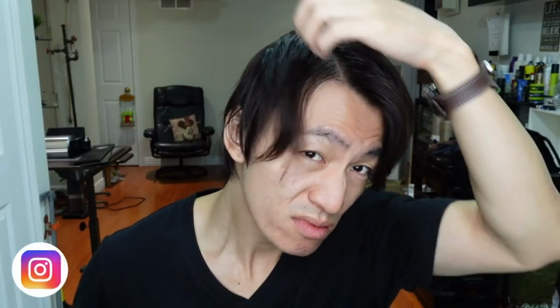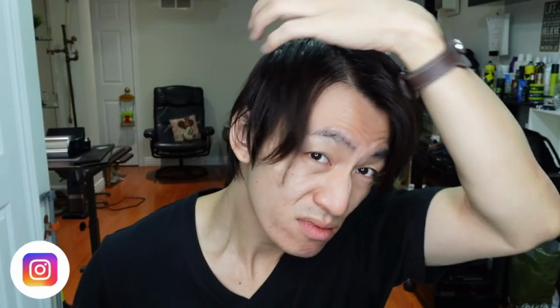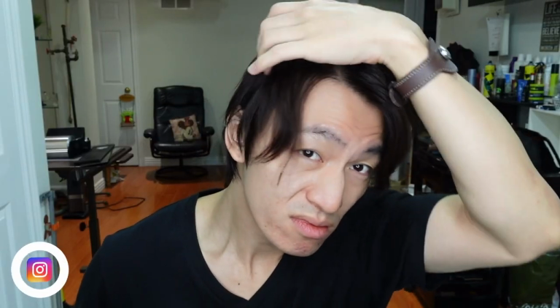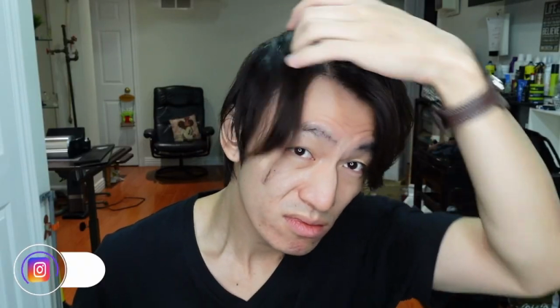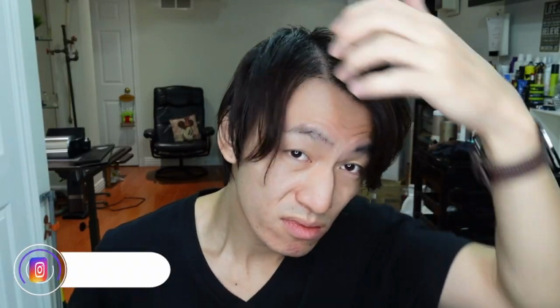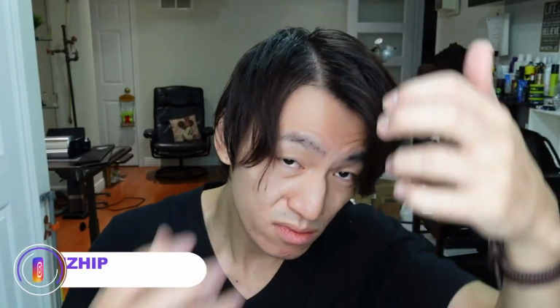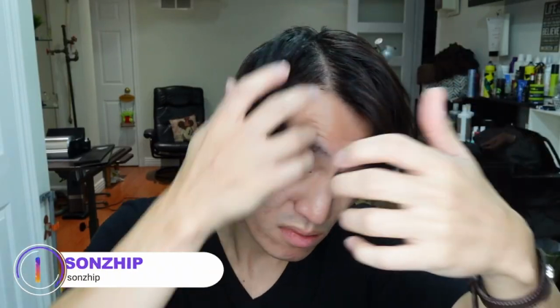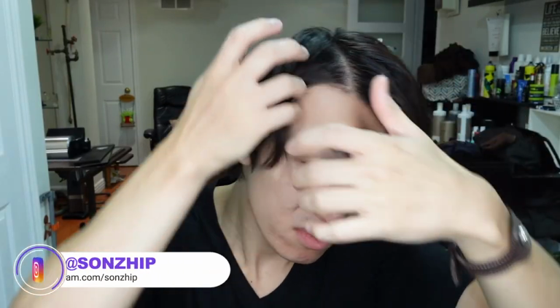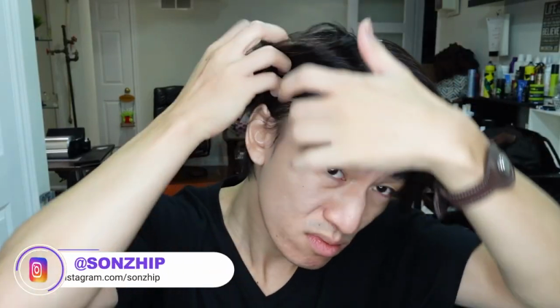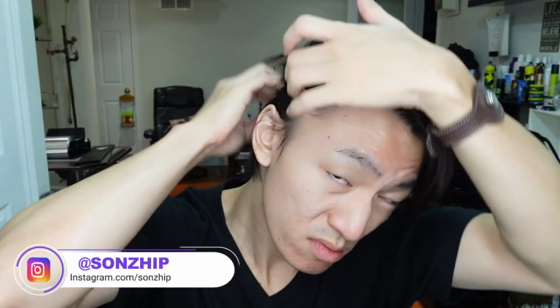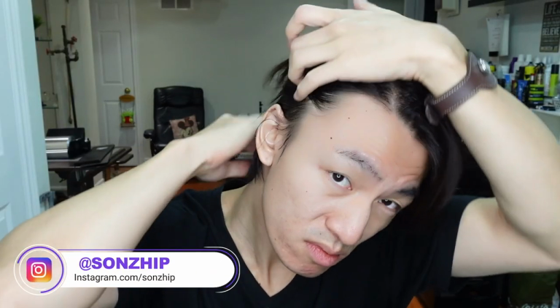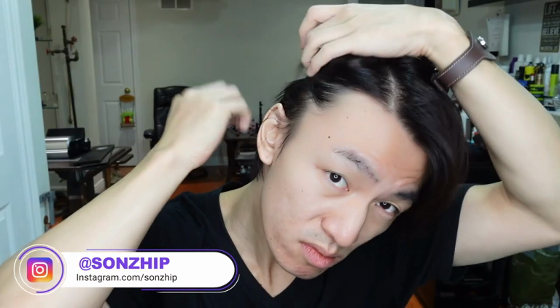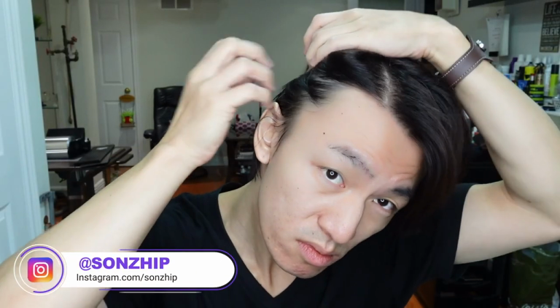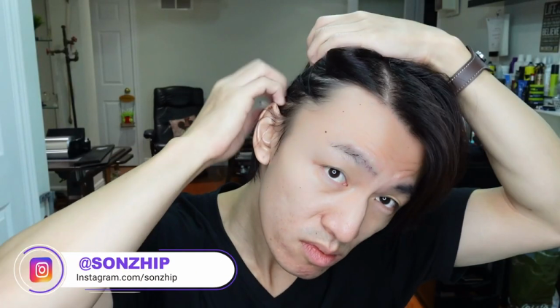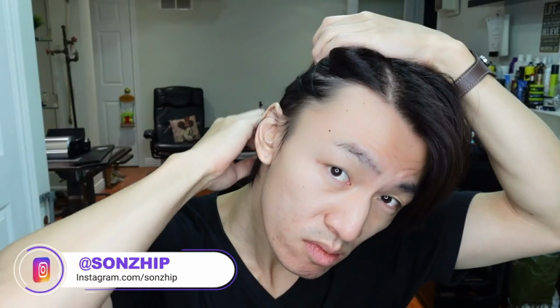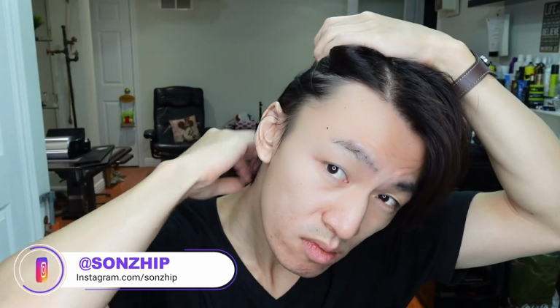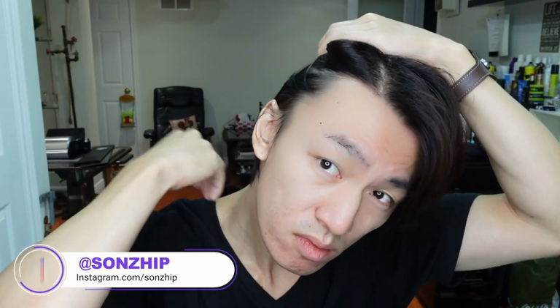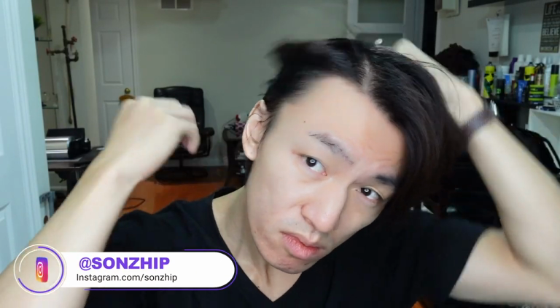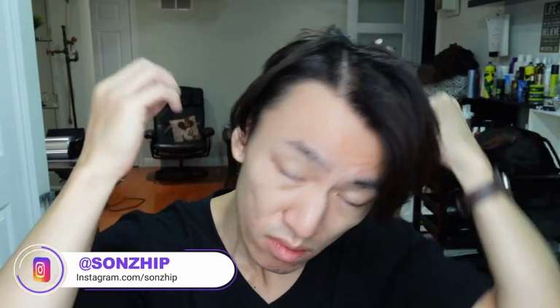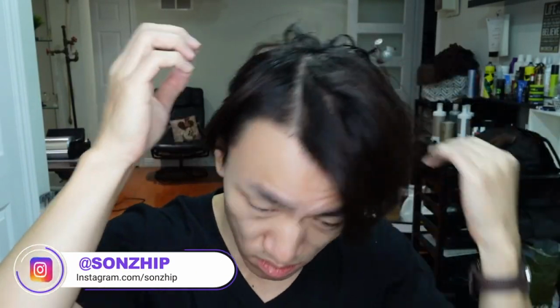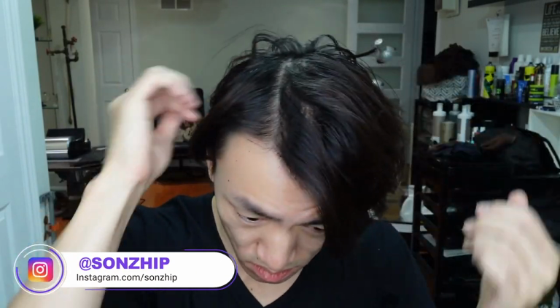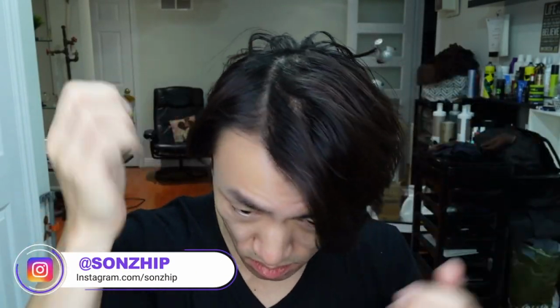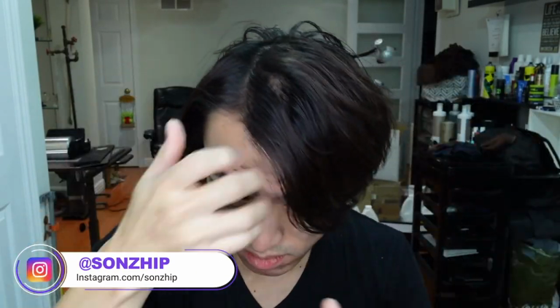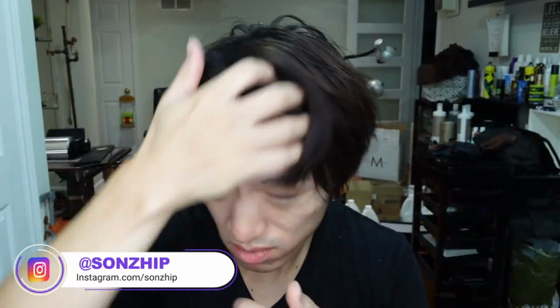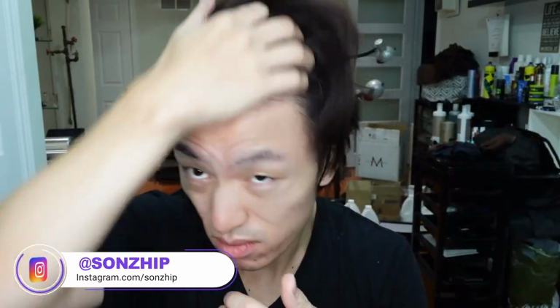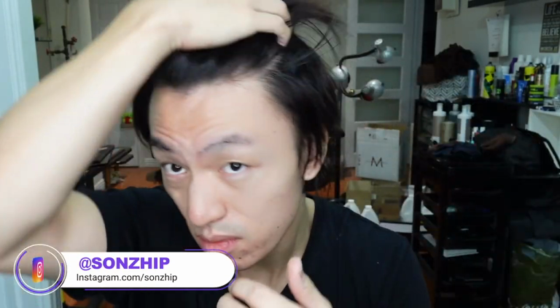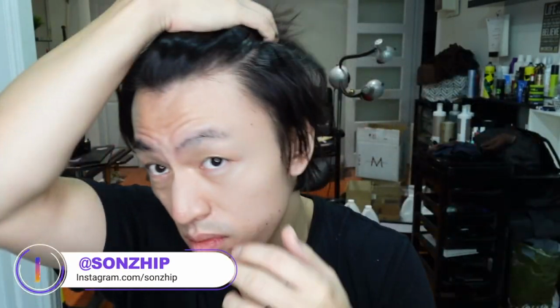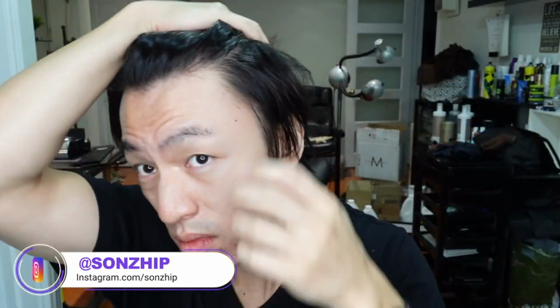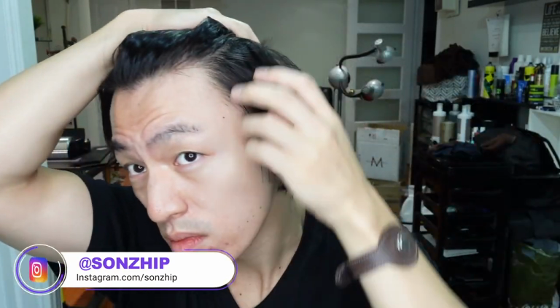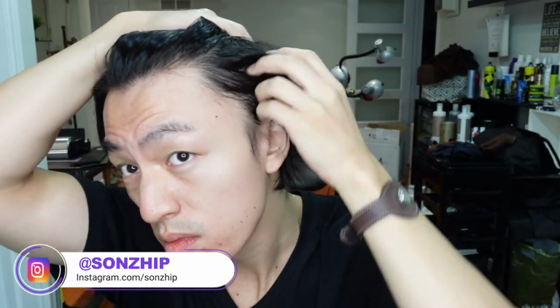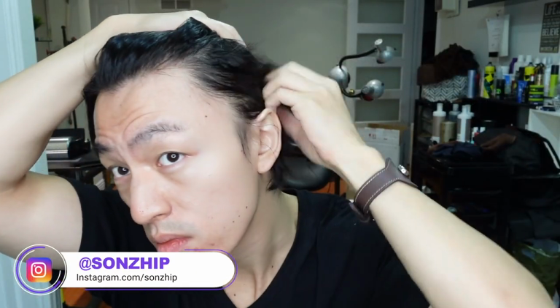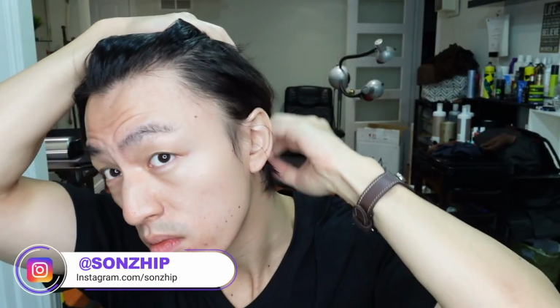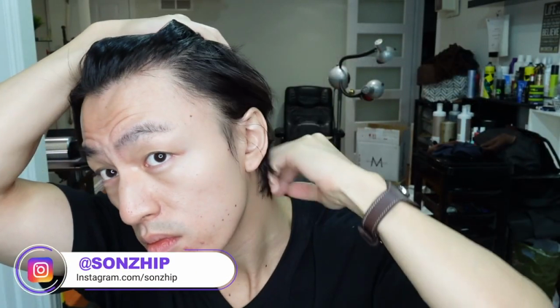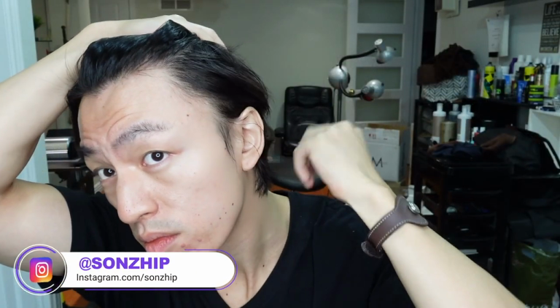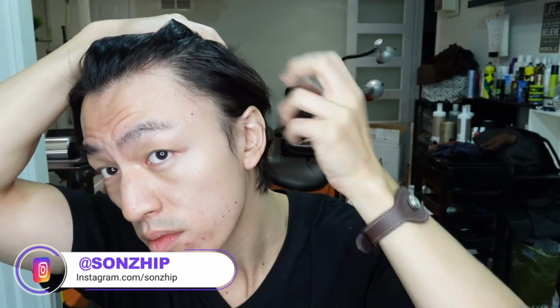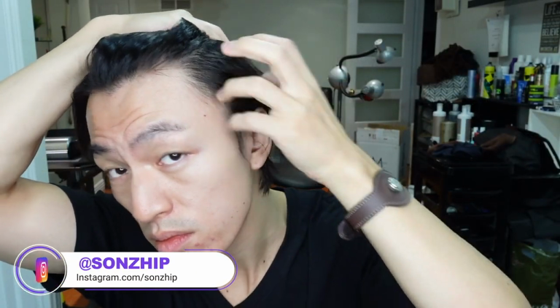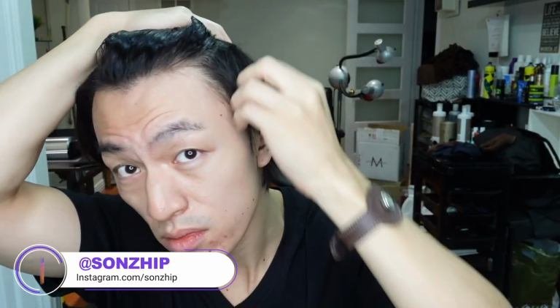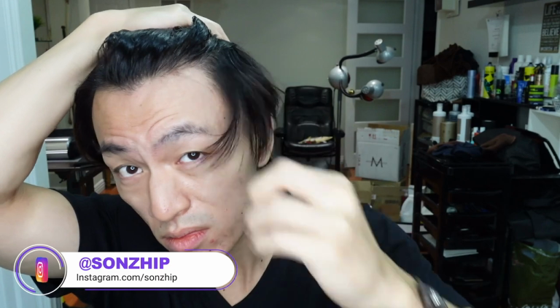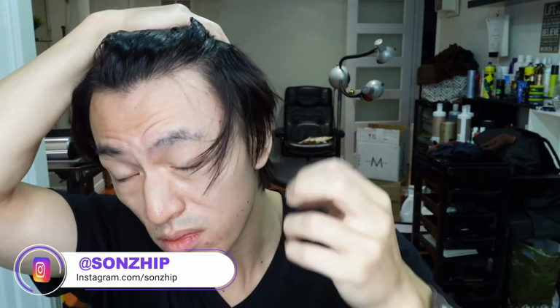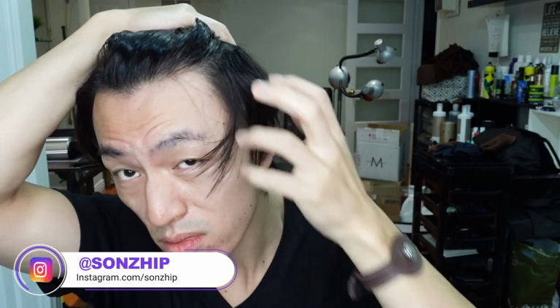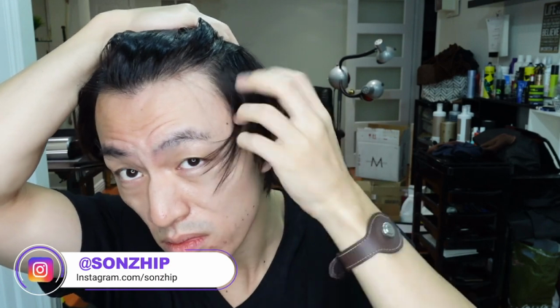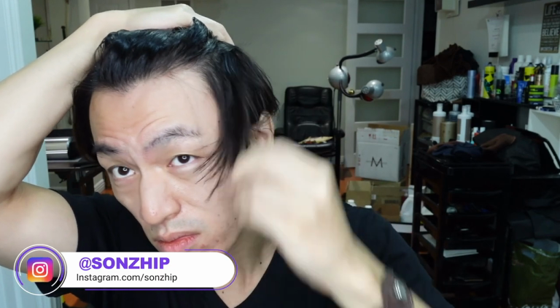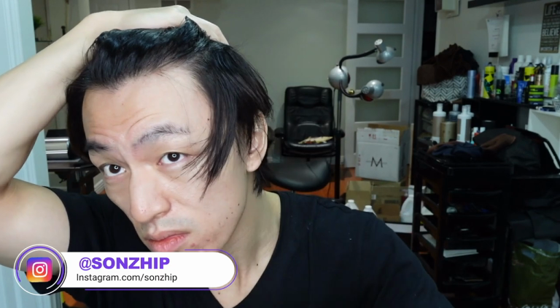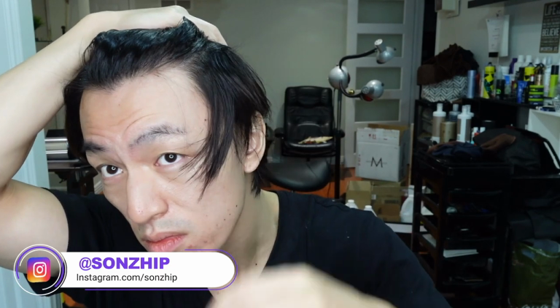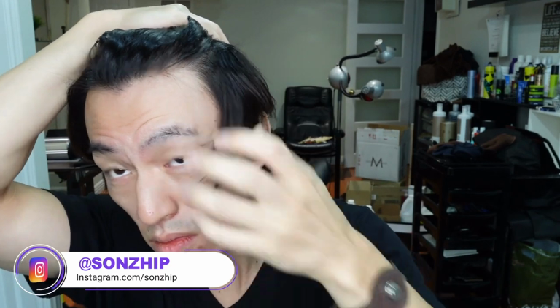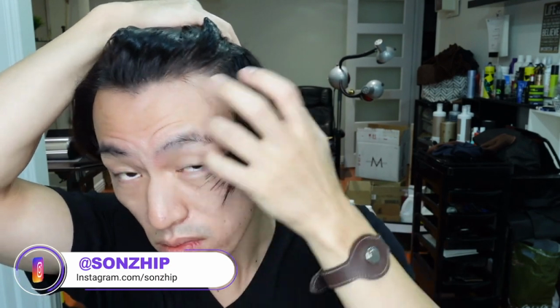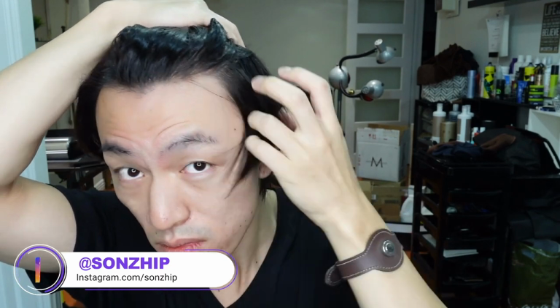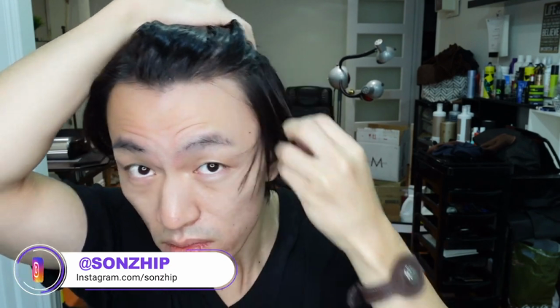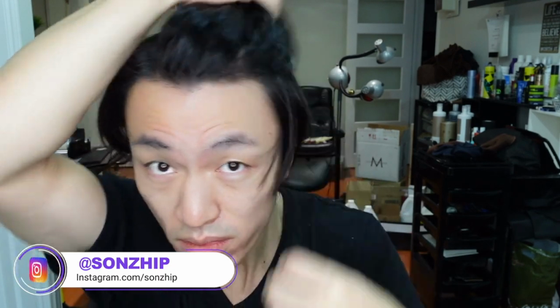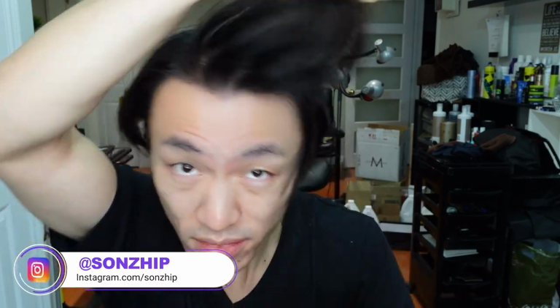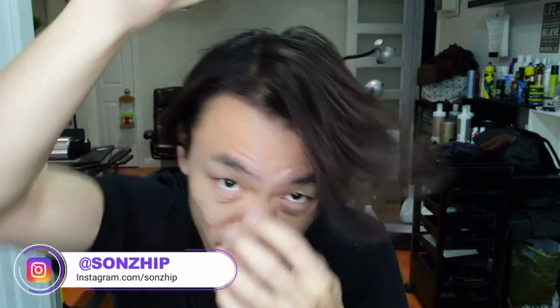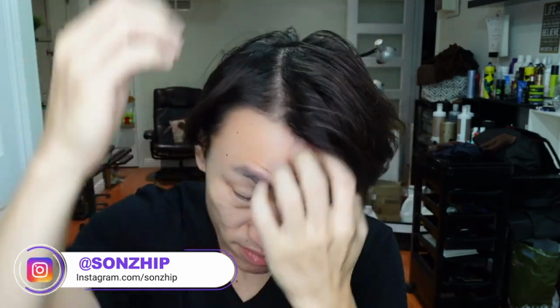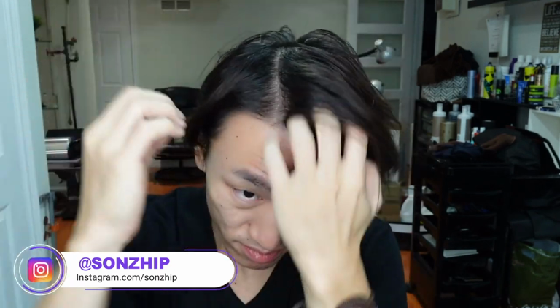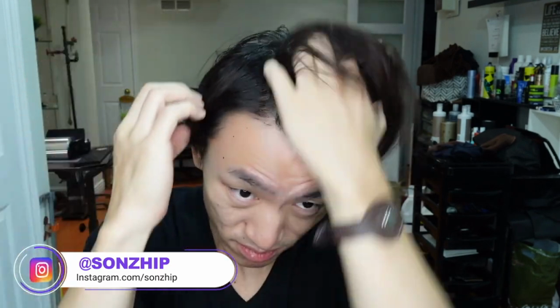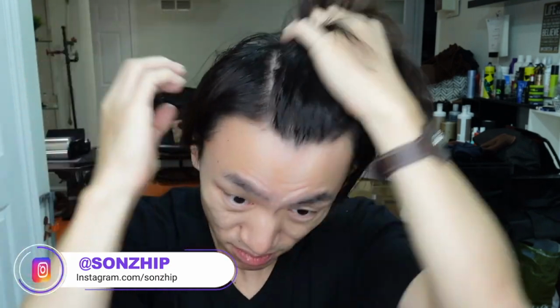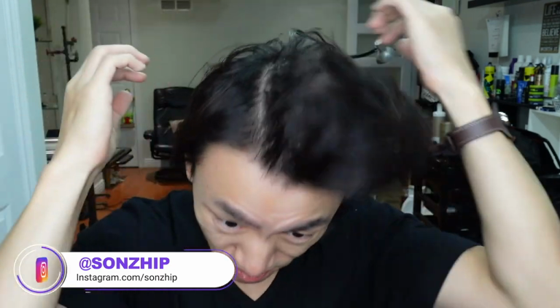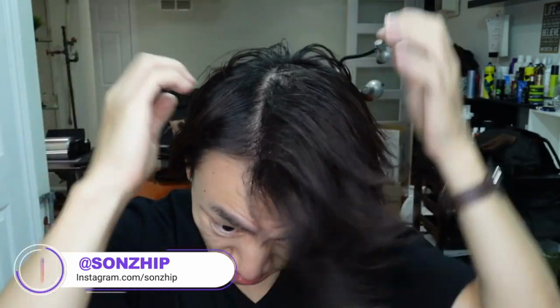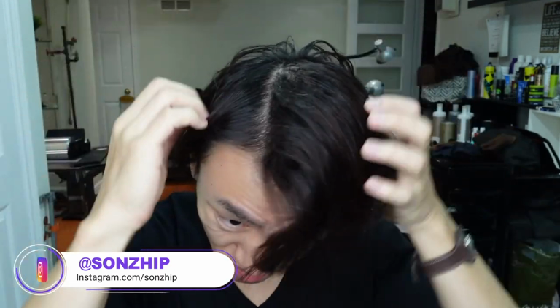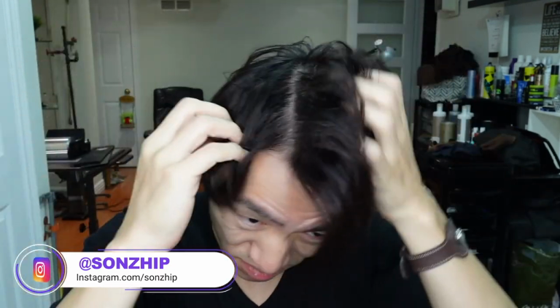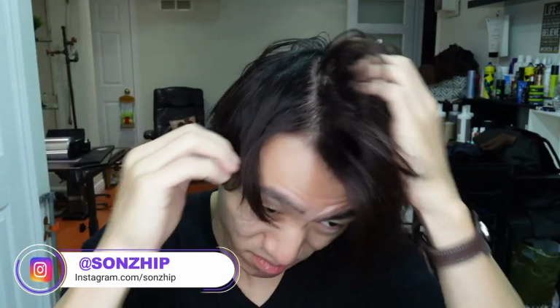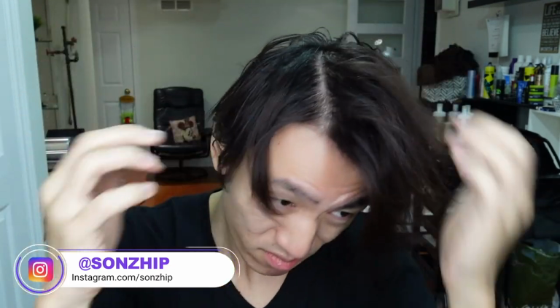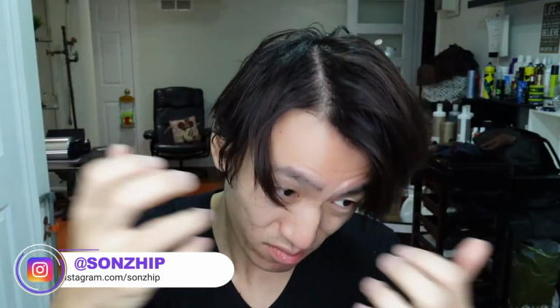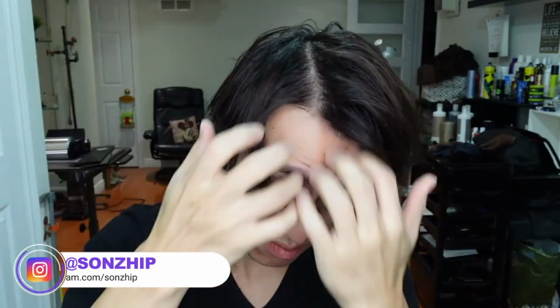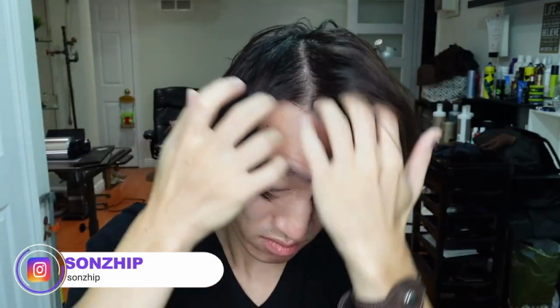Ideally the haircut that I have could have been a bit shorter in certain areas, like the sides and even the back, but I can make this work.